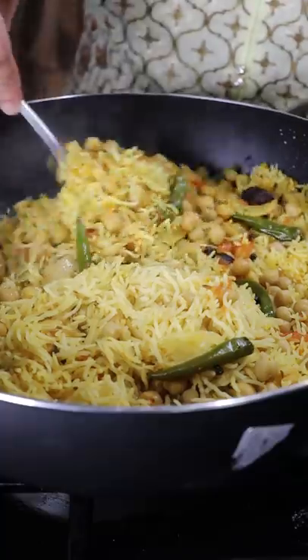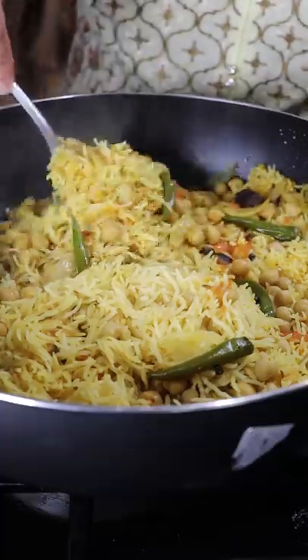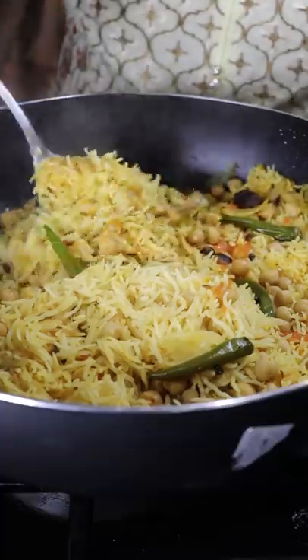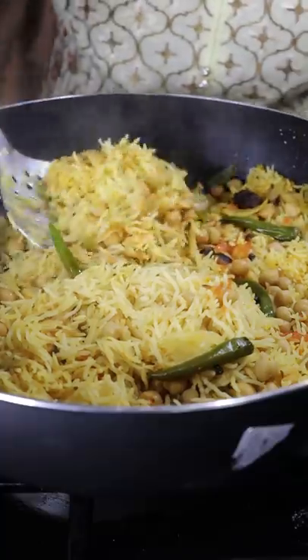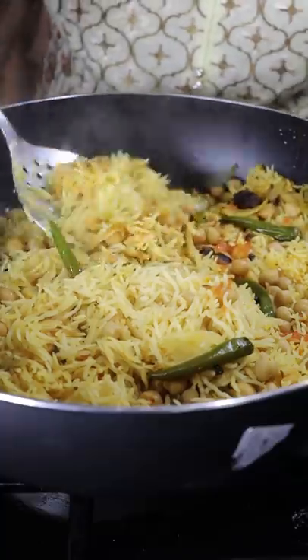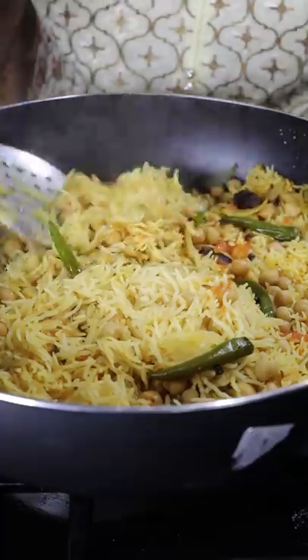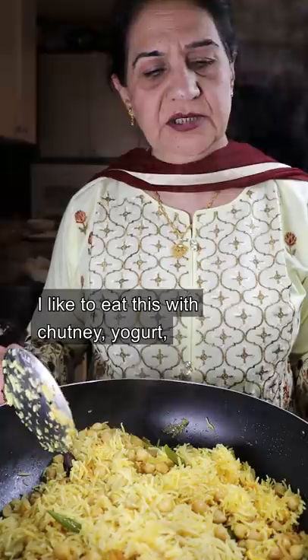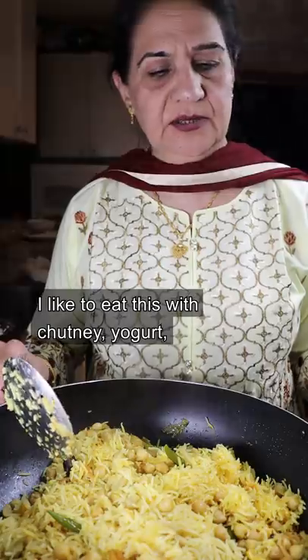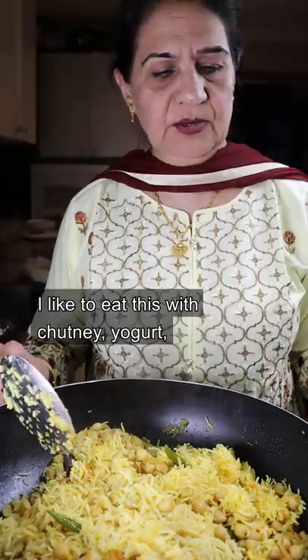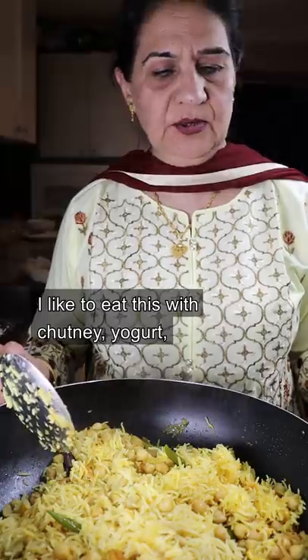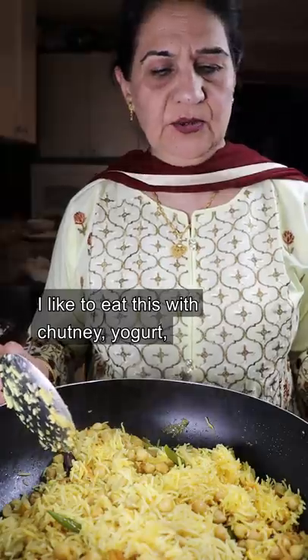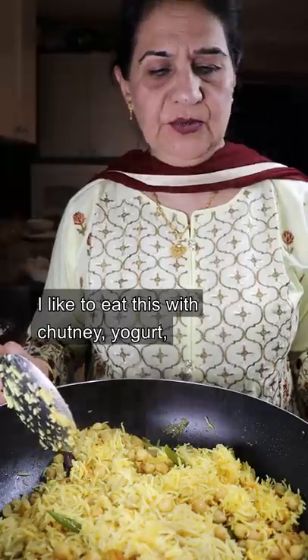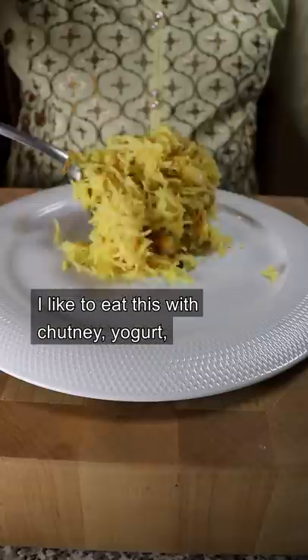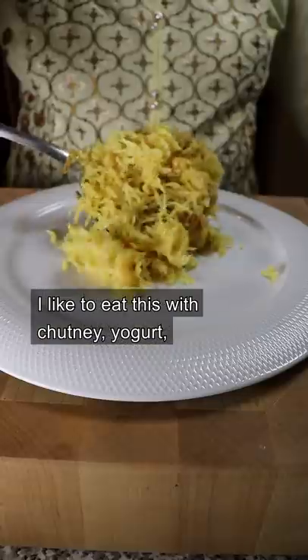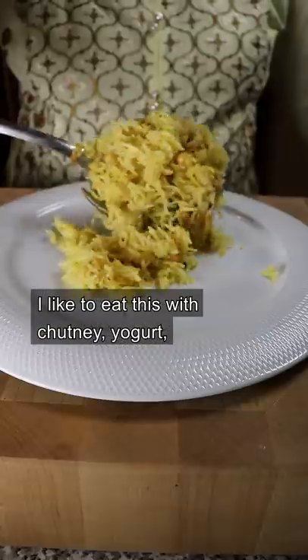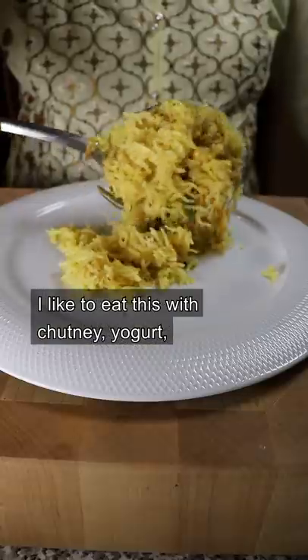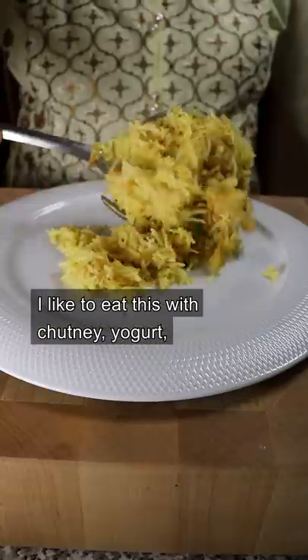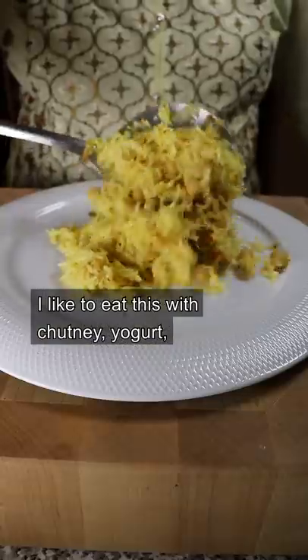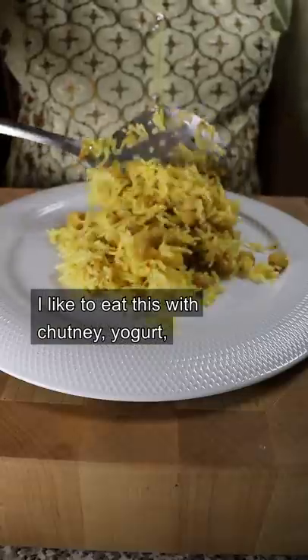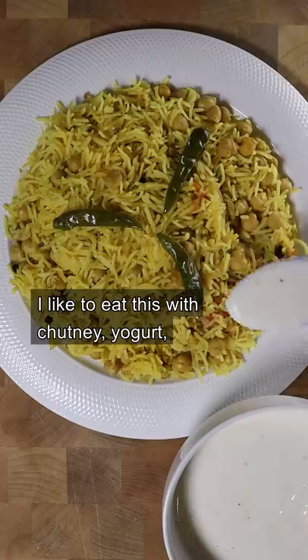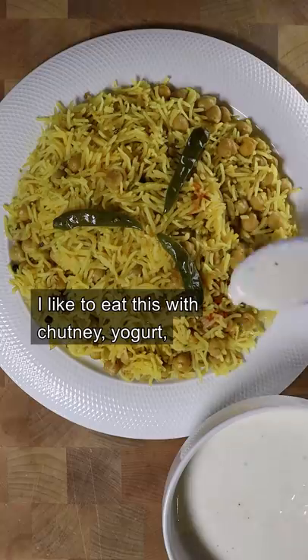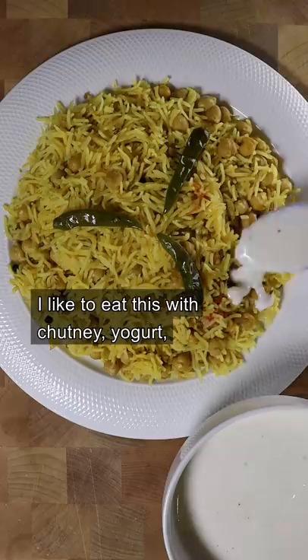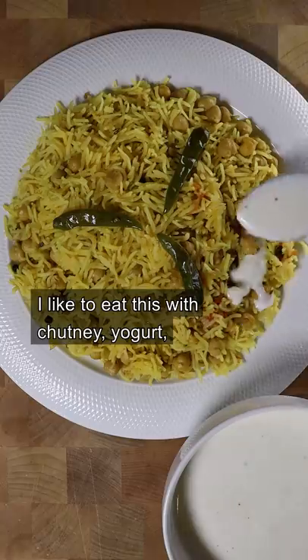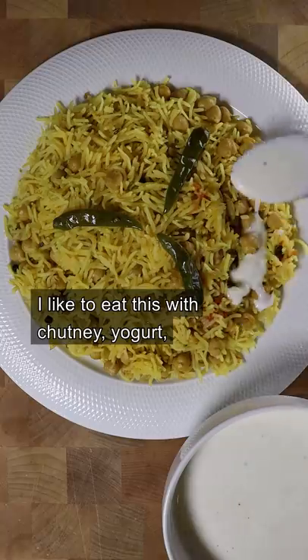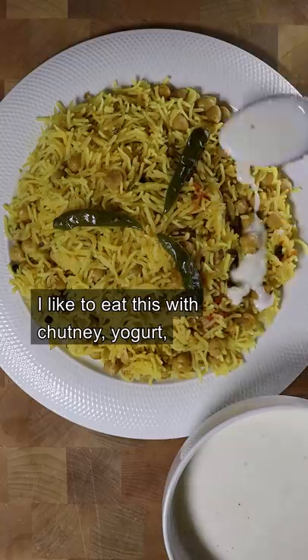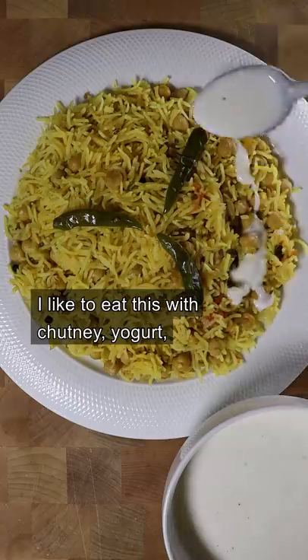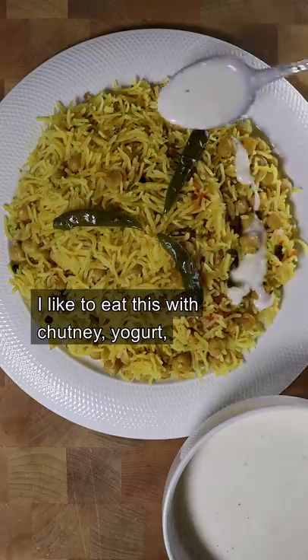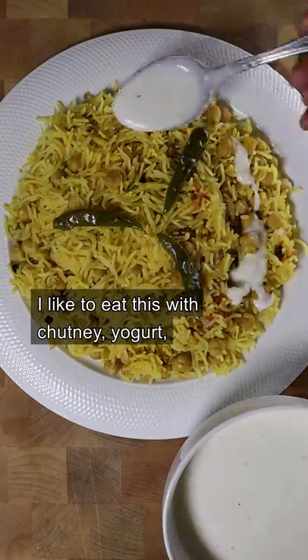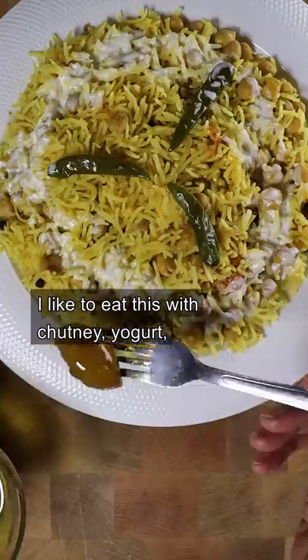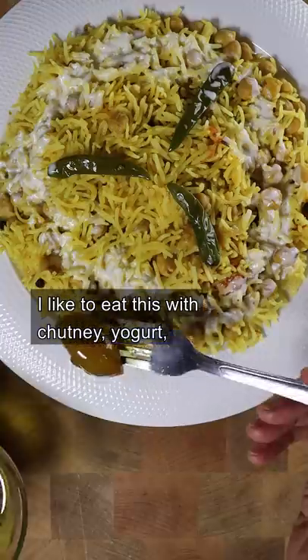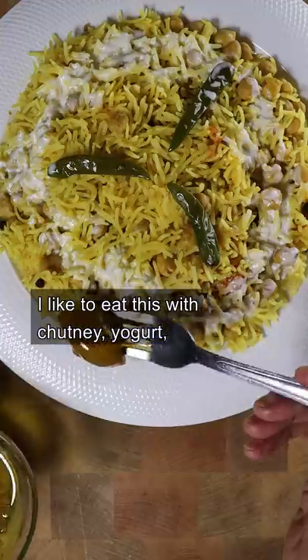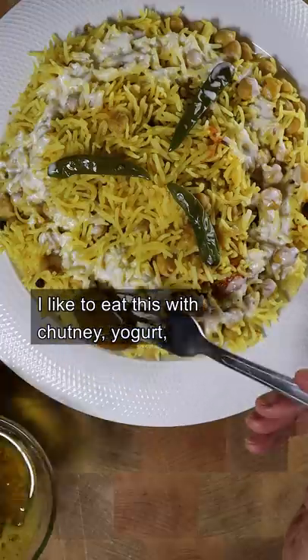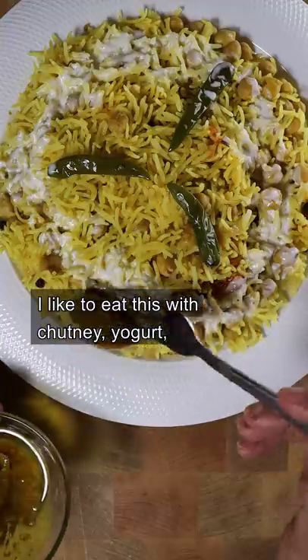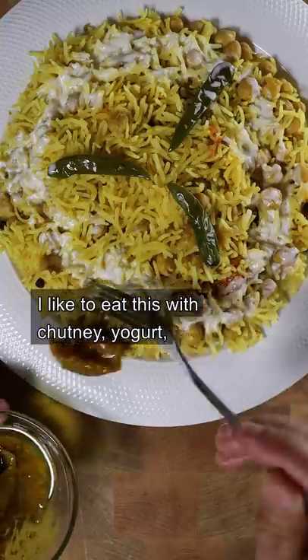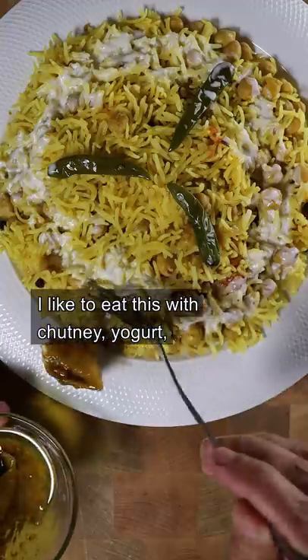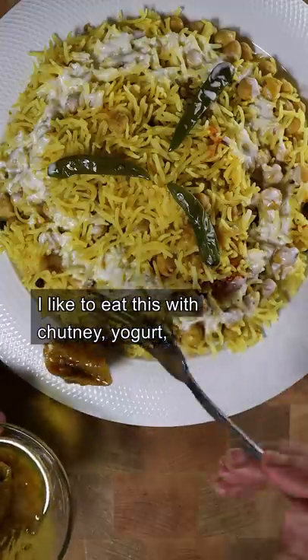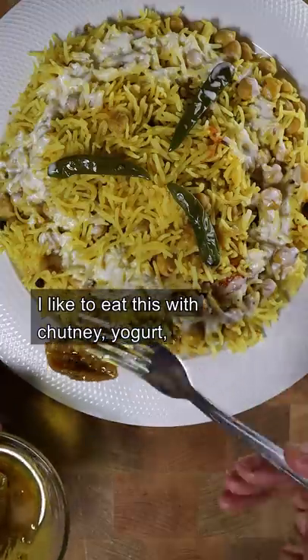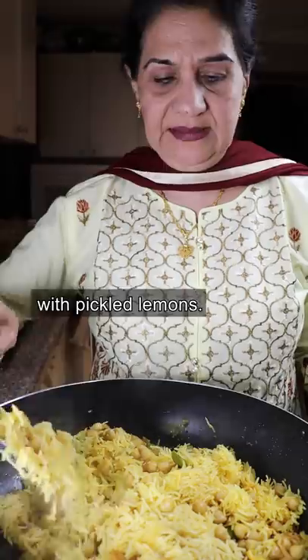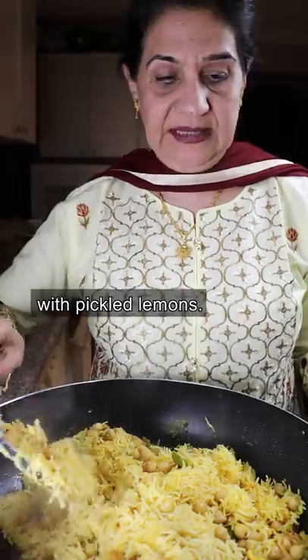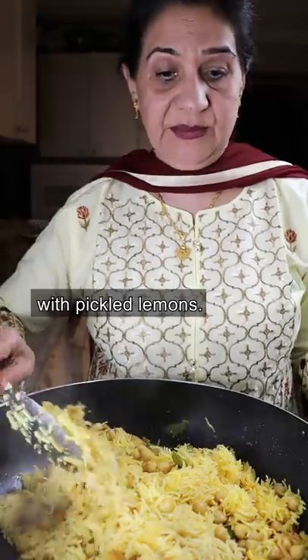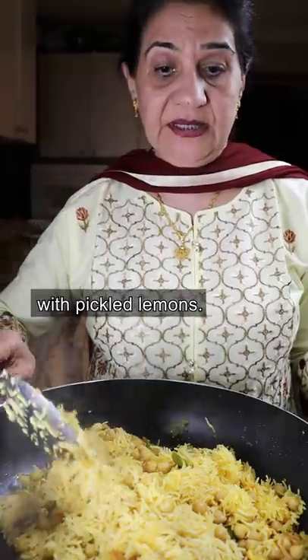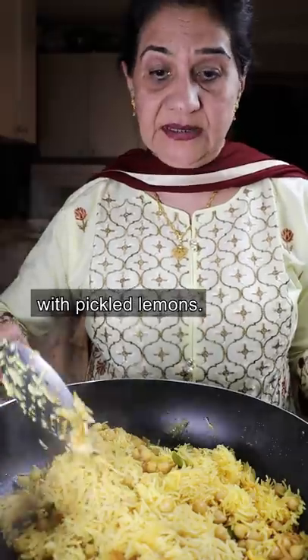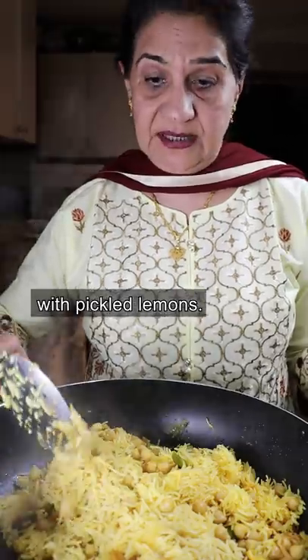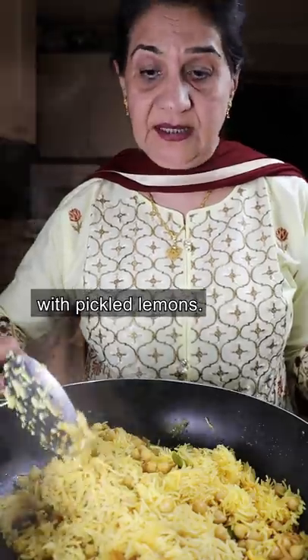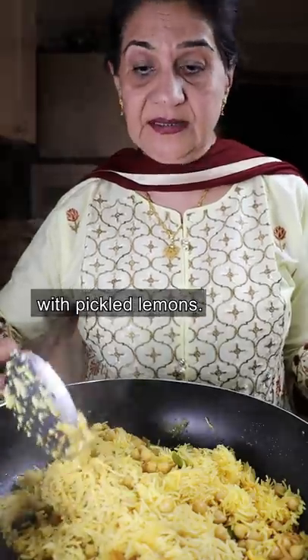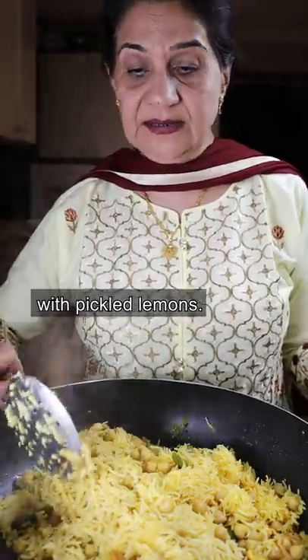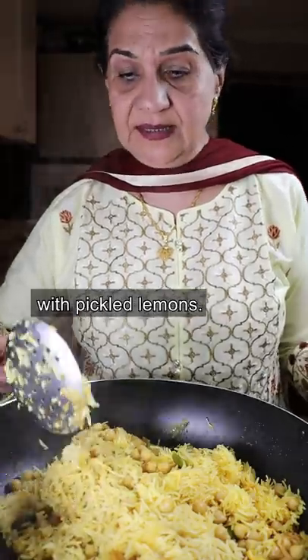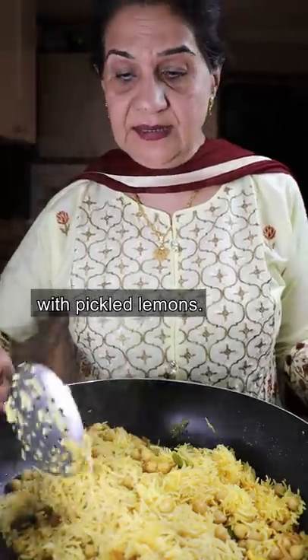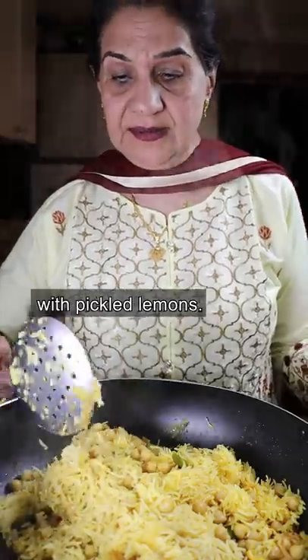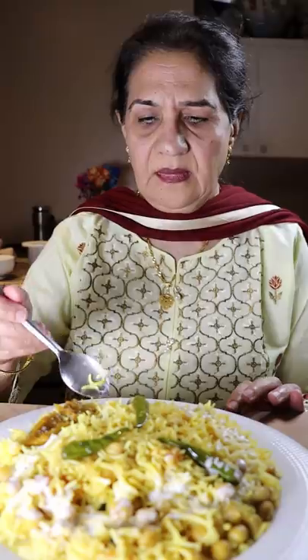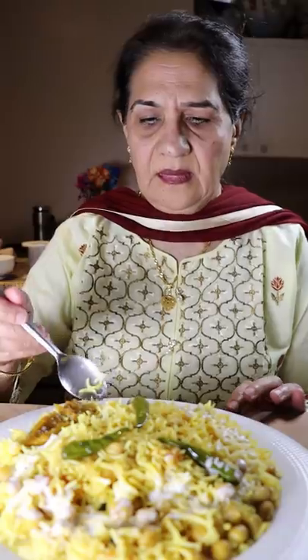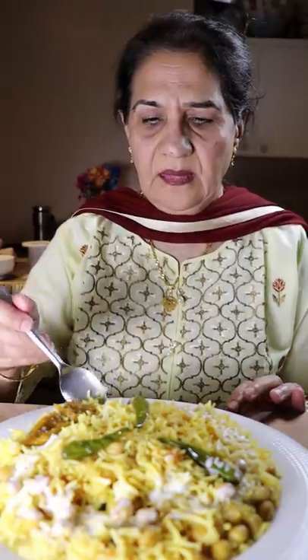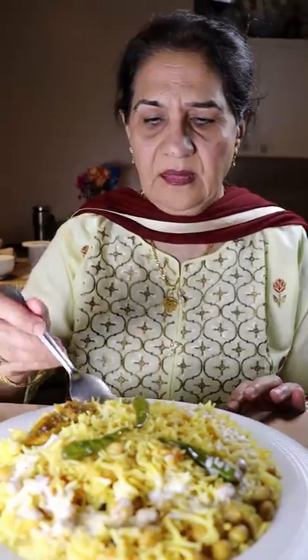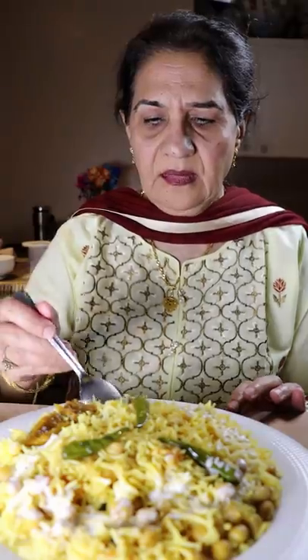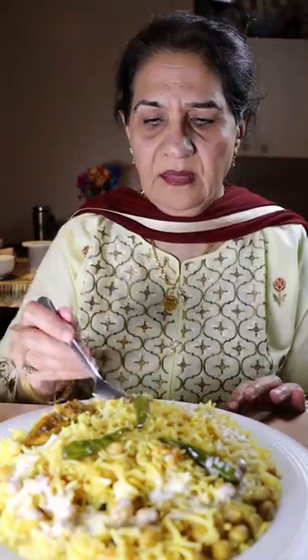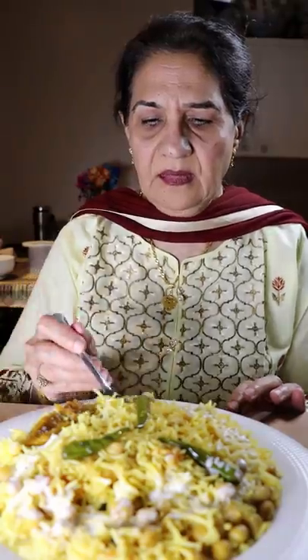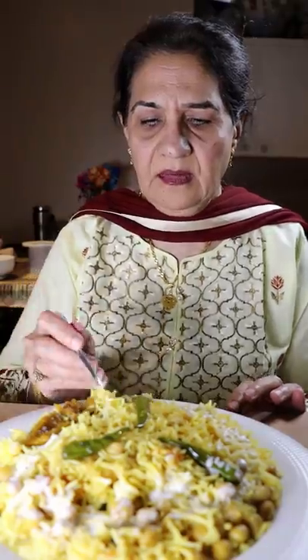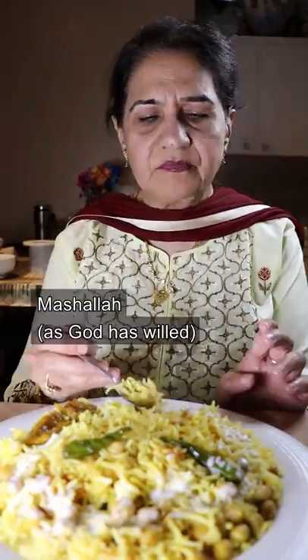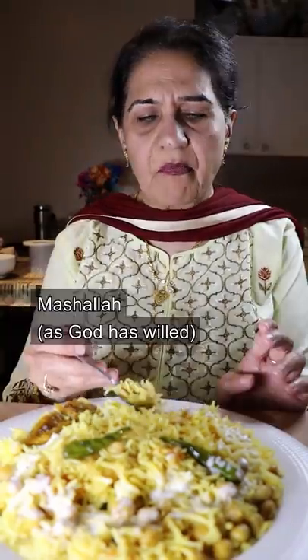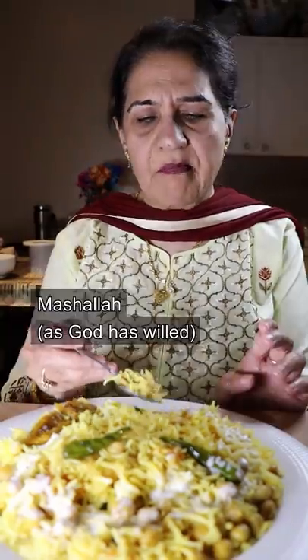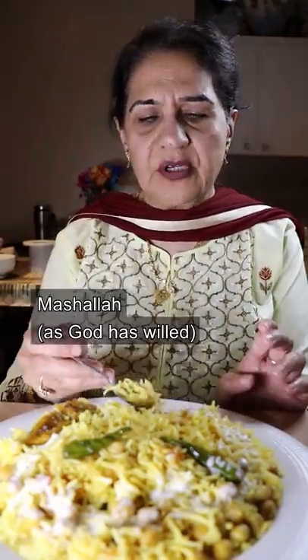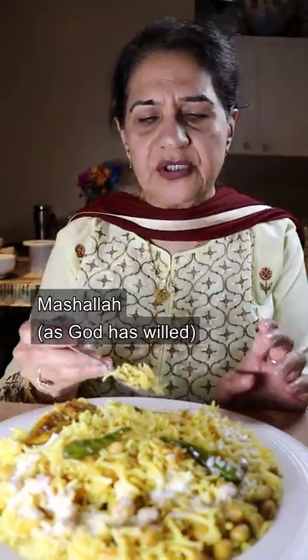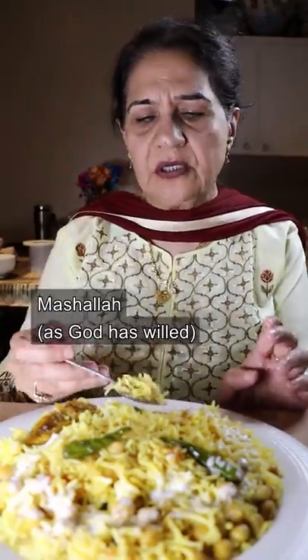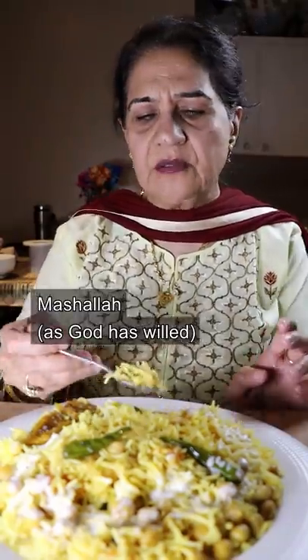And that's it. I like this with chutney, with yogurt, with lemon achar. Mashallah.